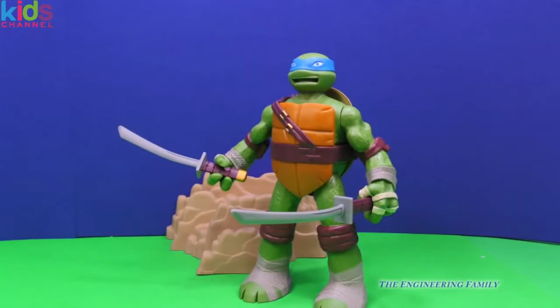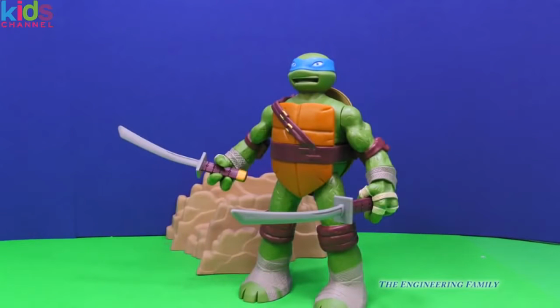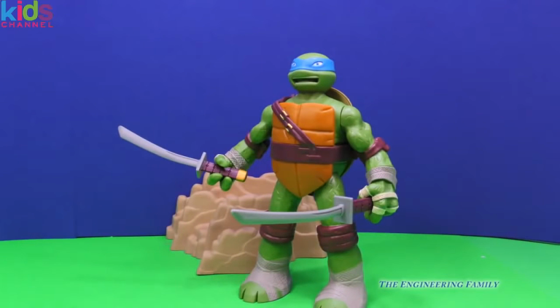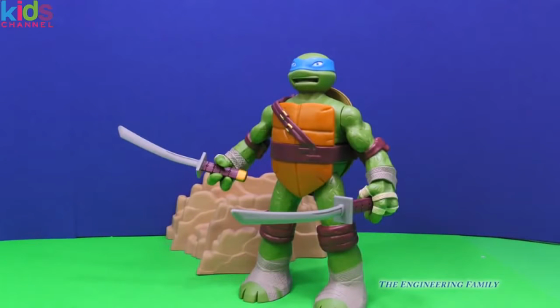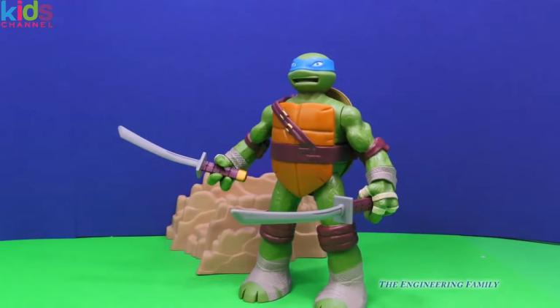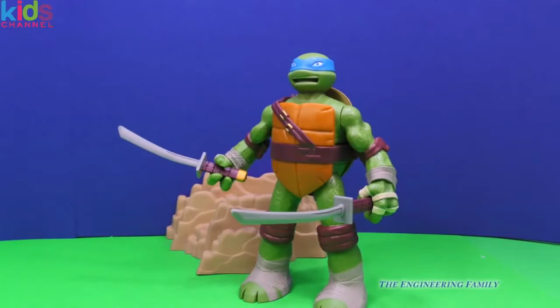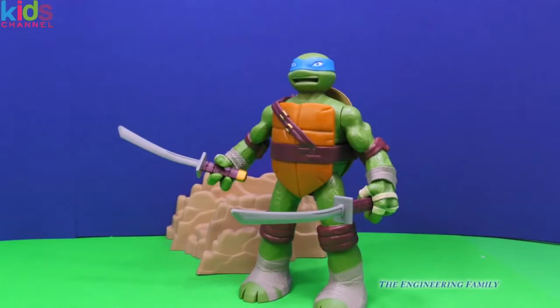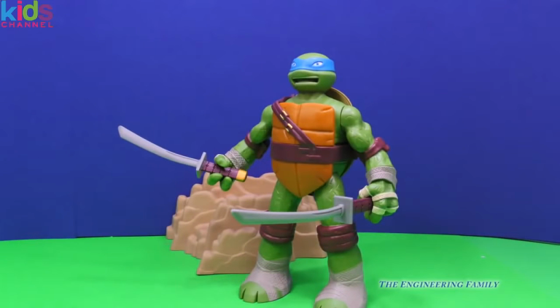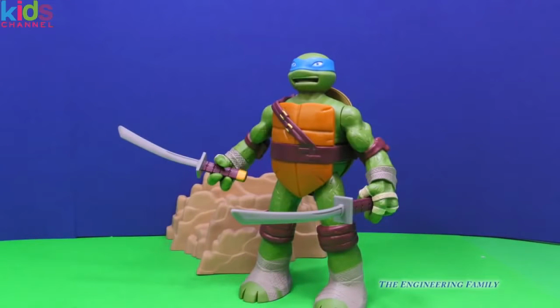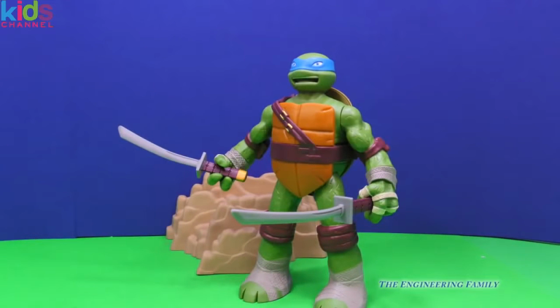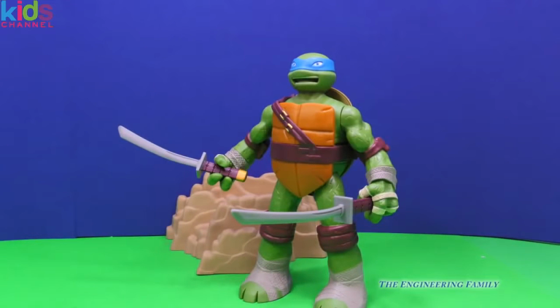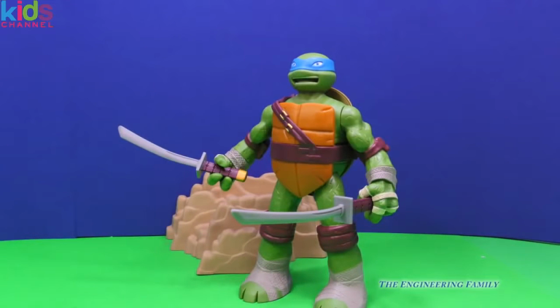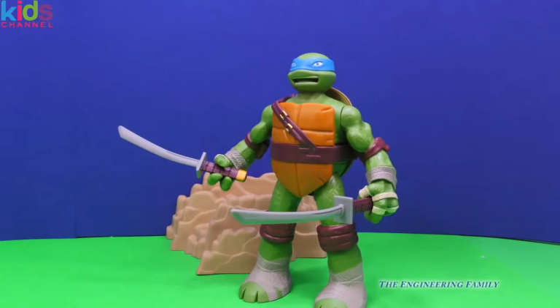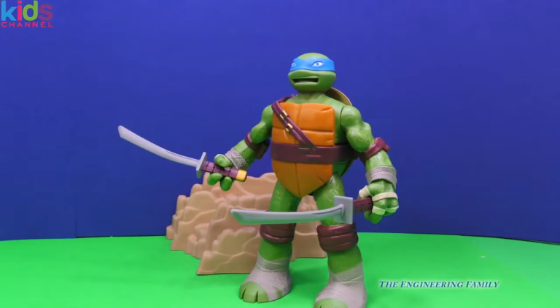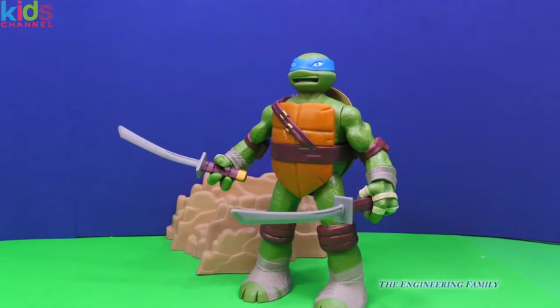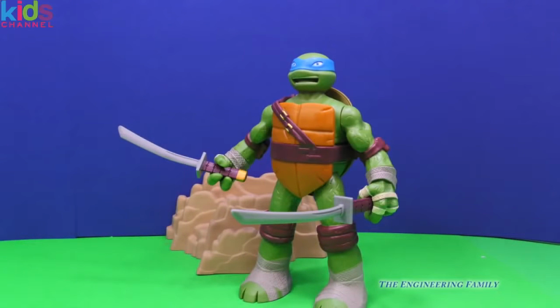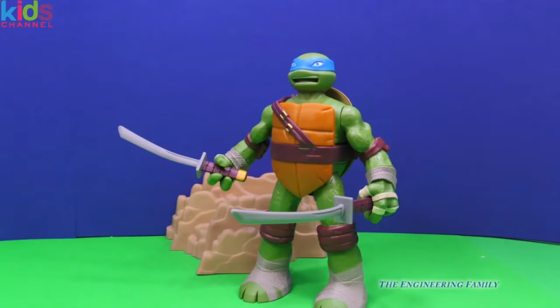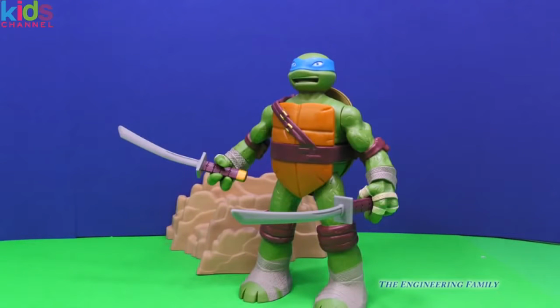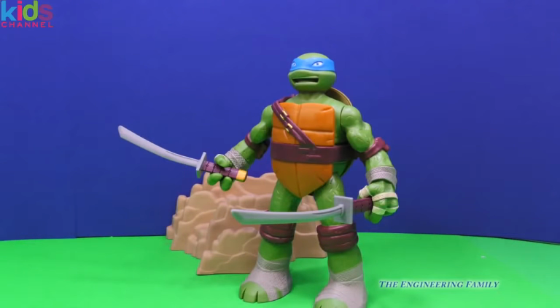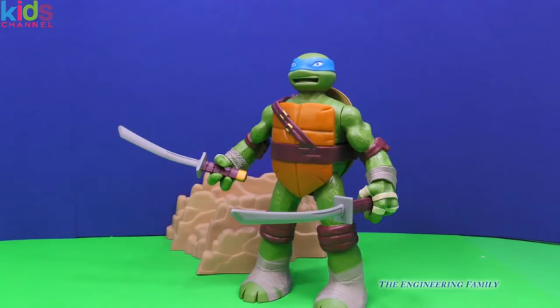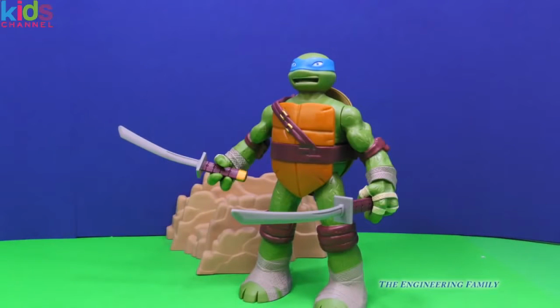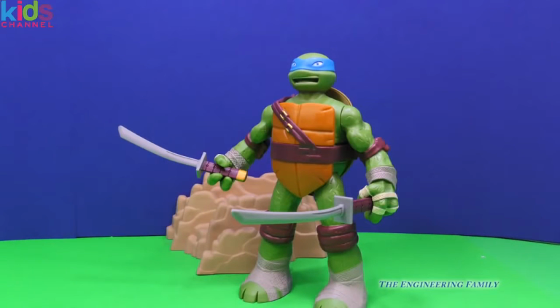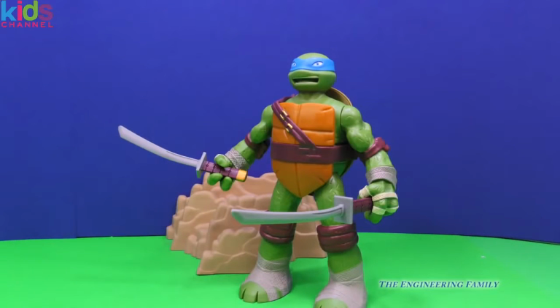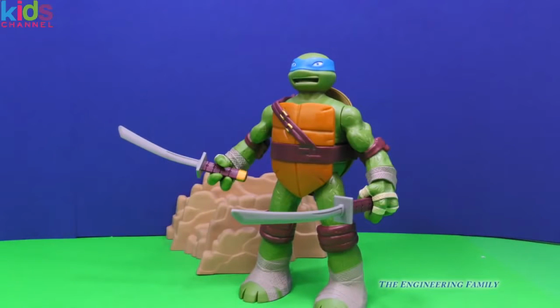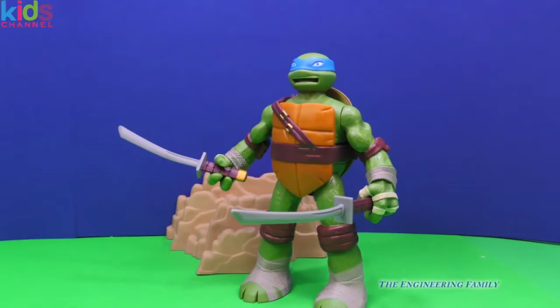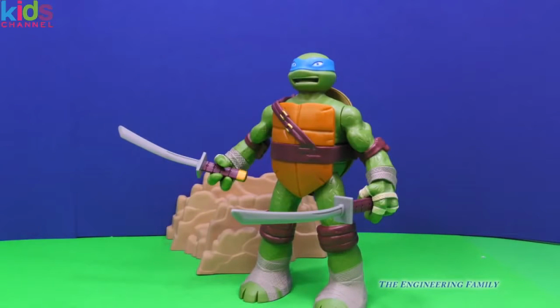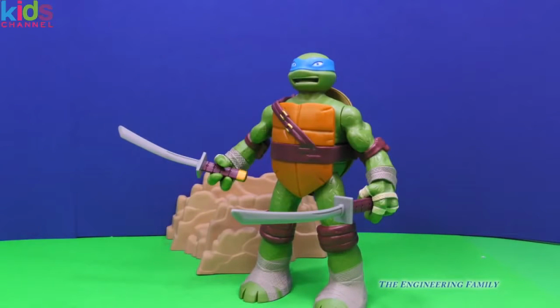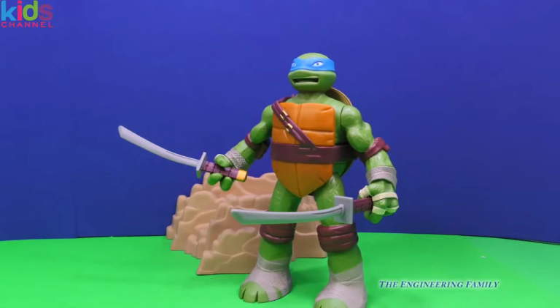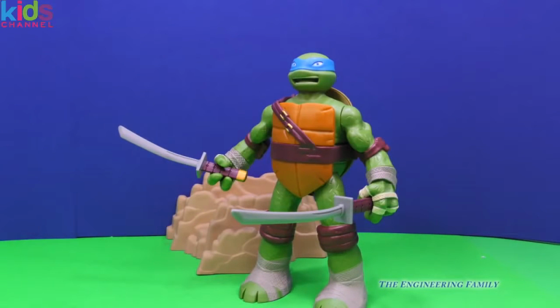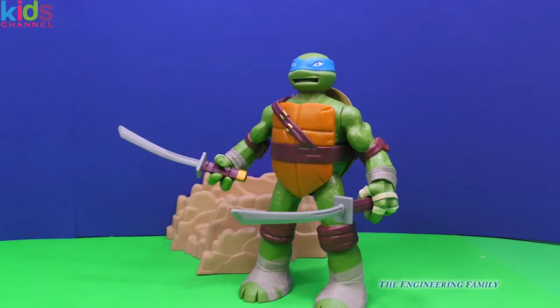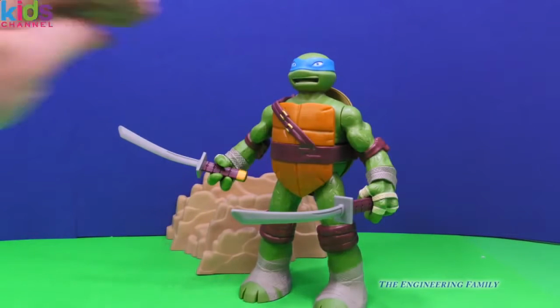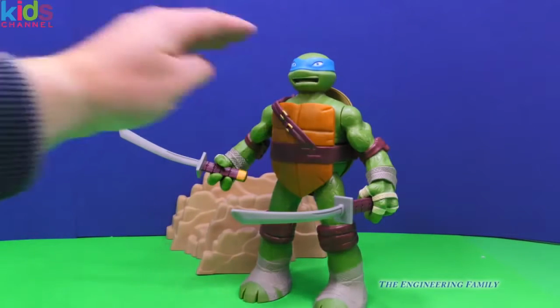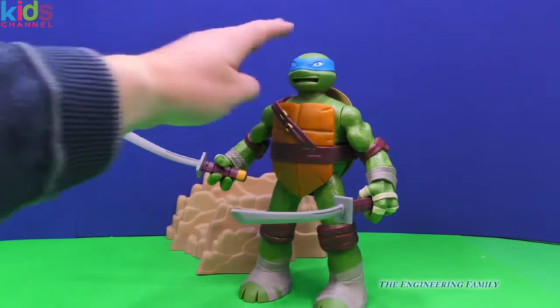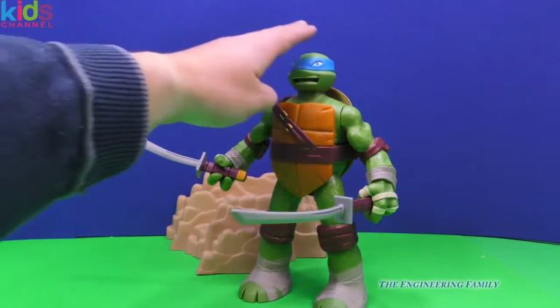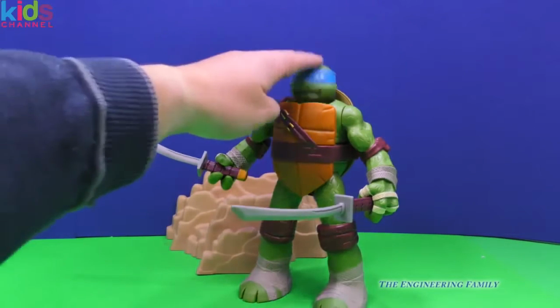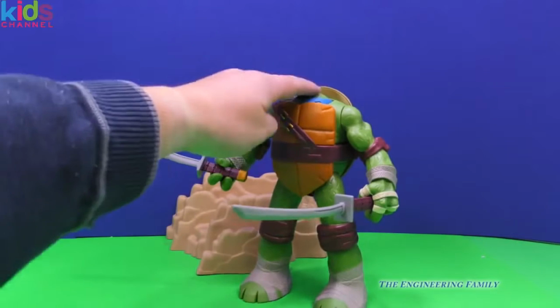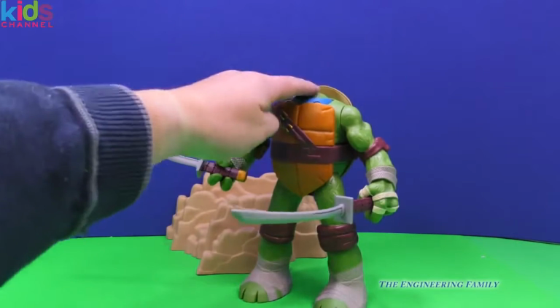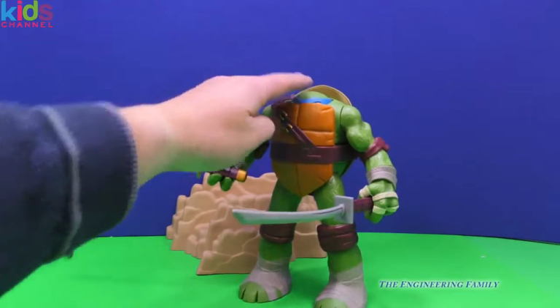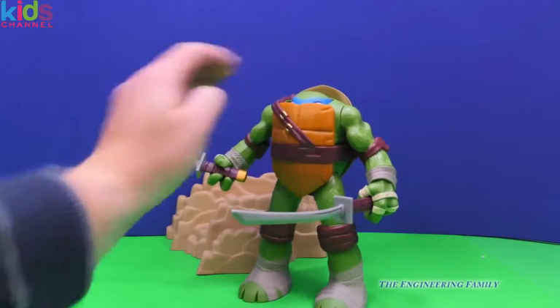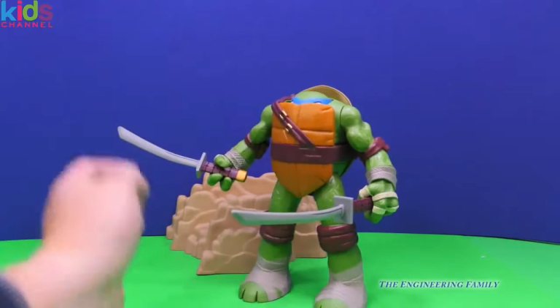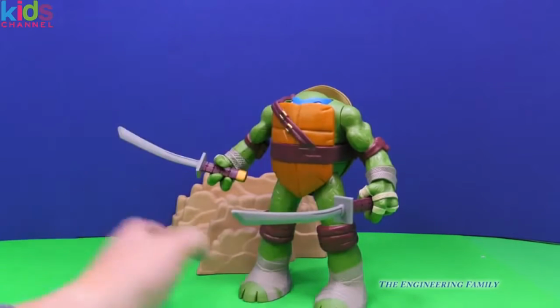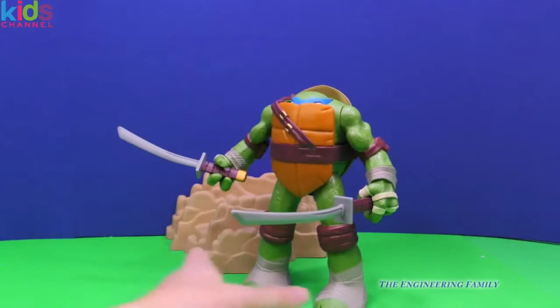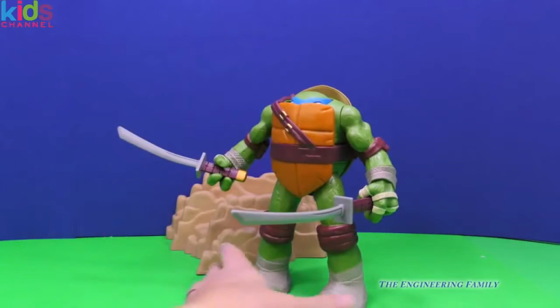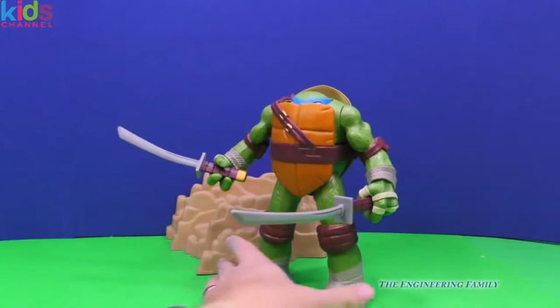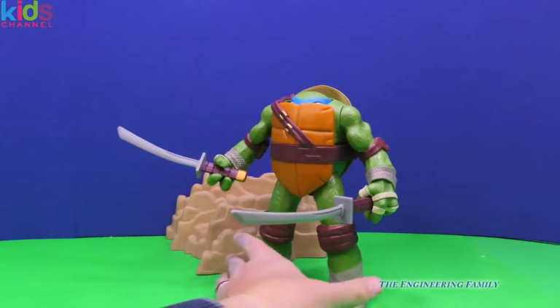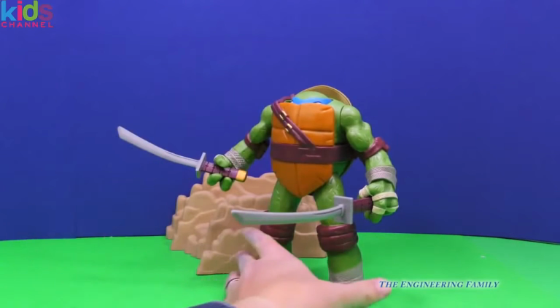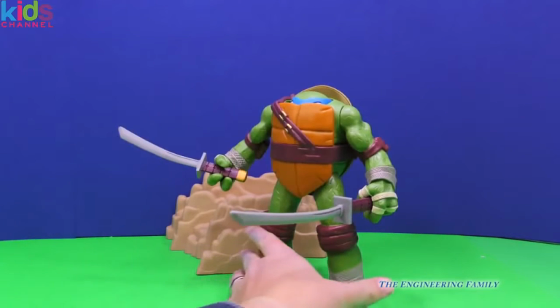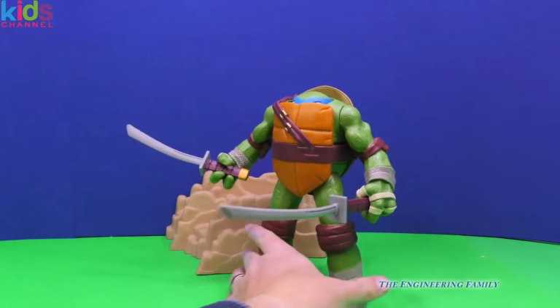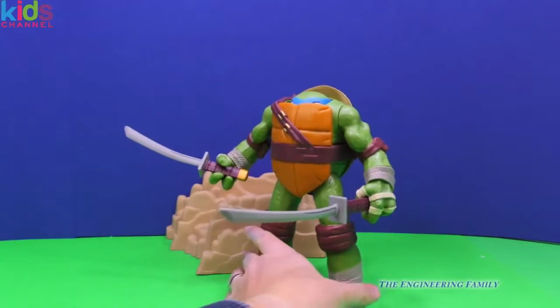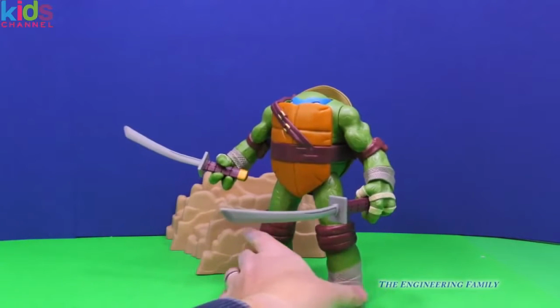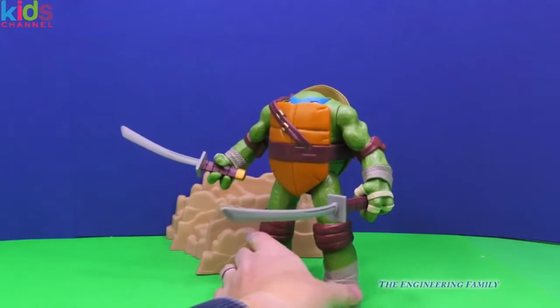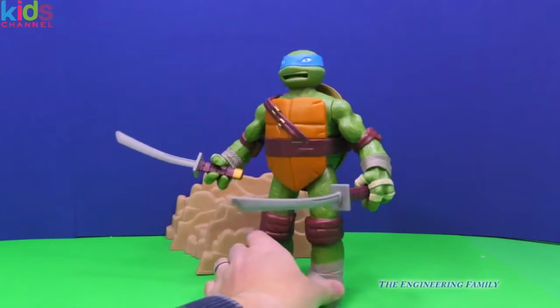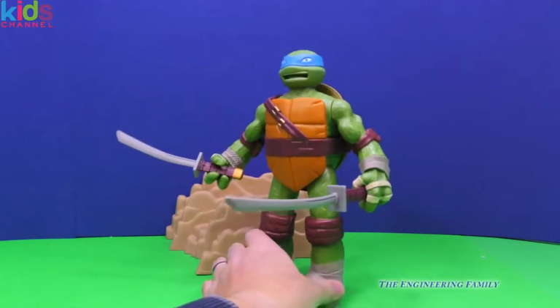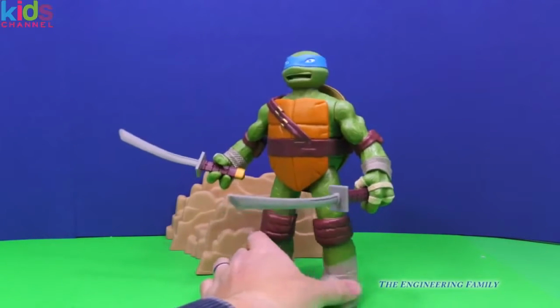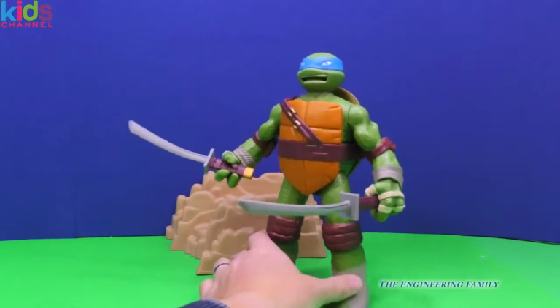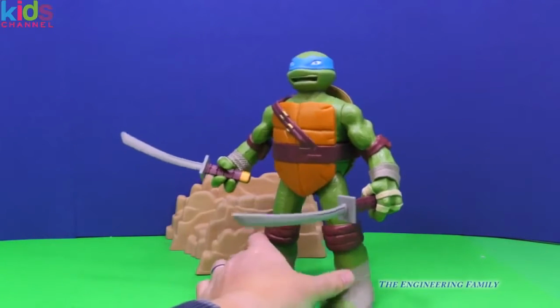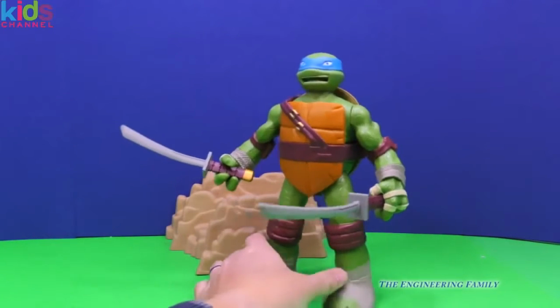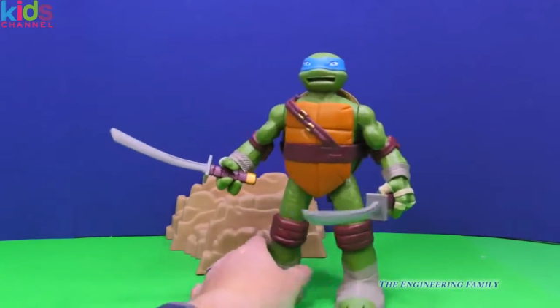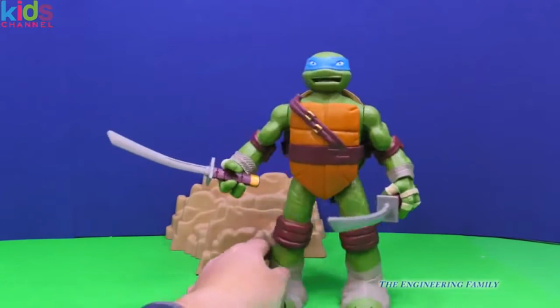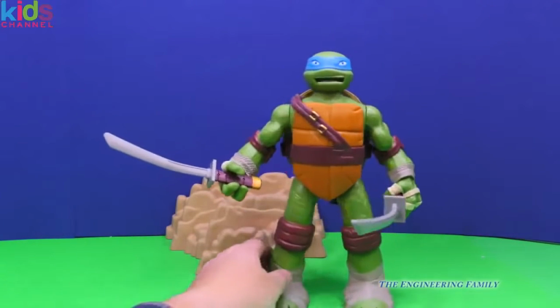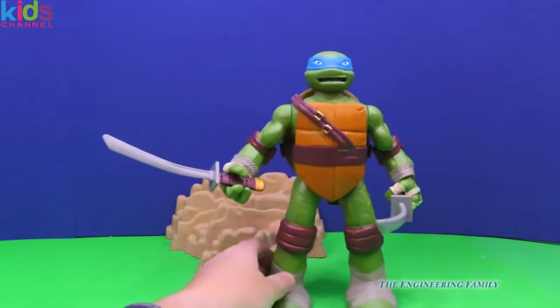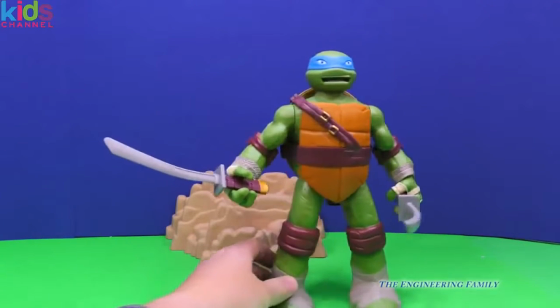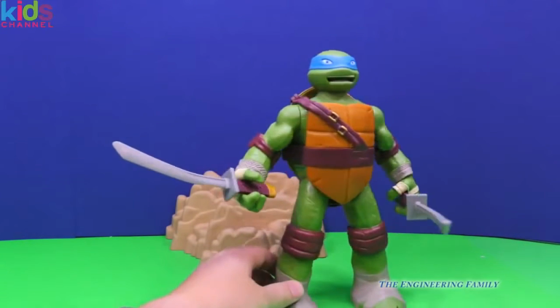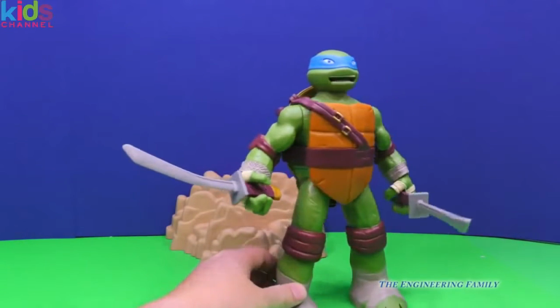Whoa, that was really cool. His head going up and down is just part of the fun for this Leonardo. There are other things we can do too.